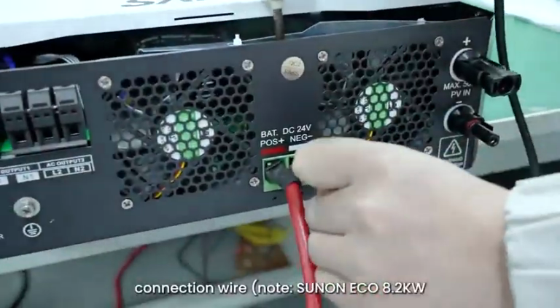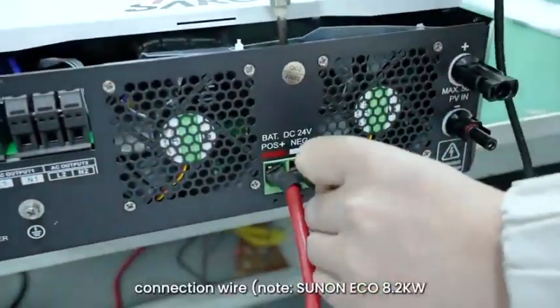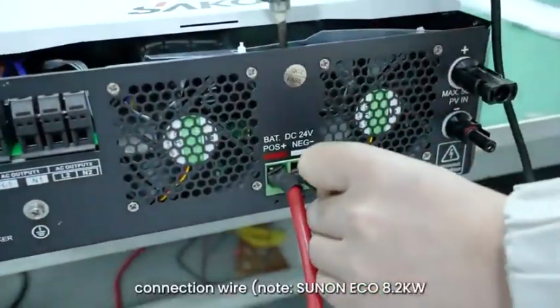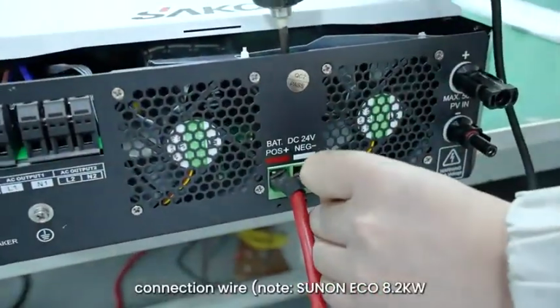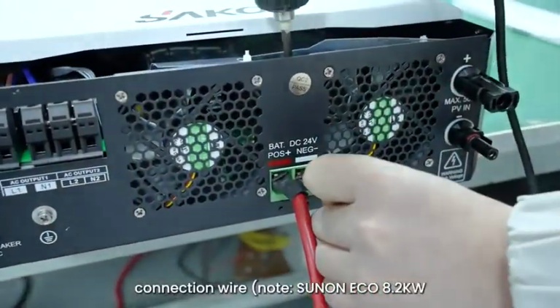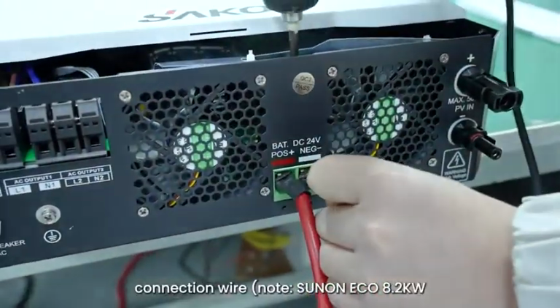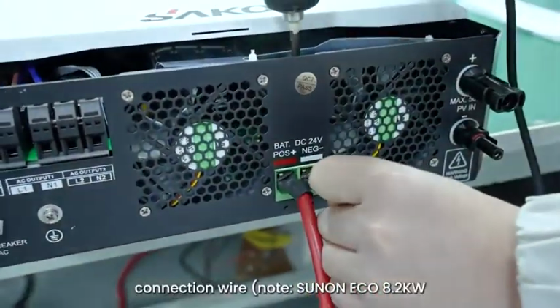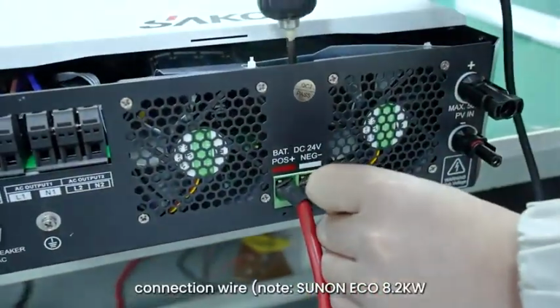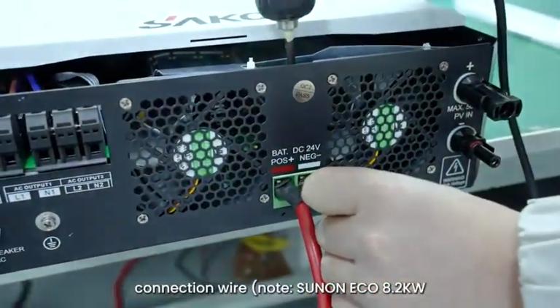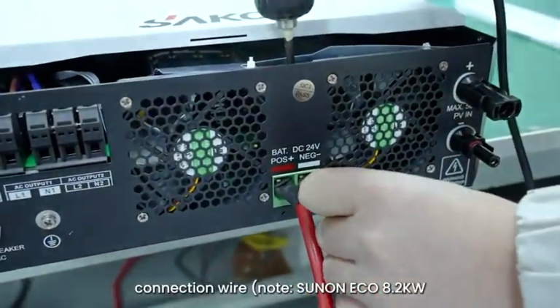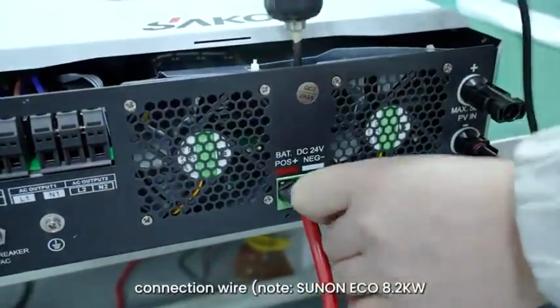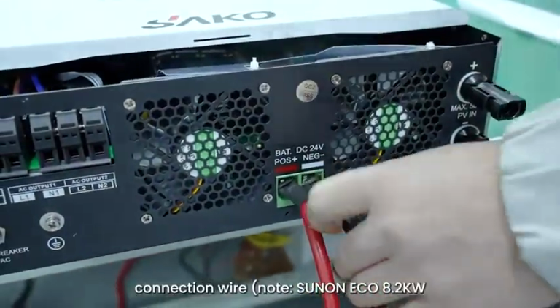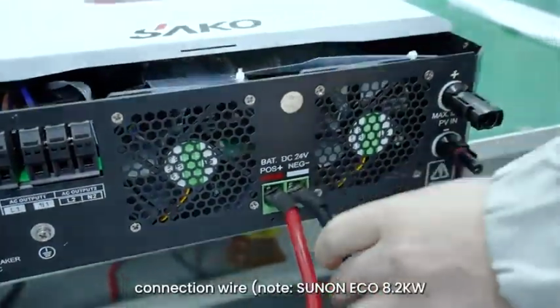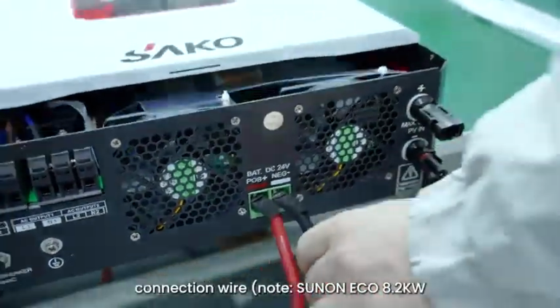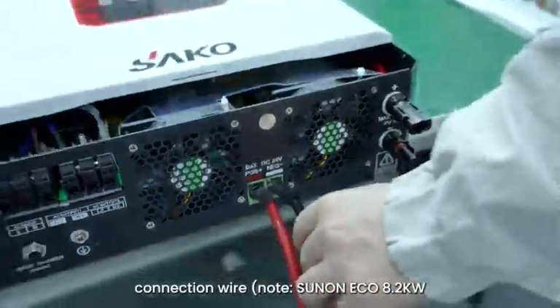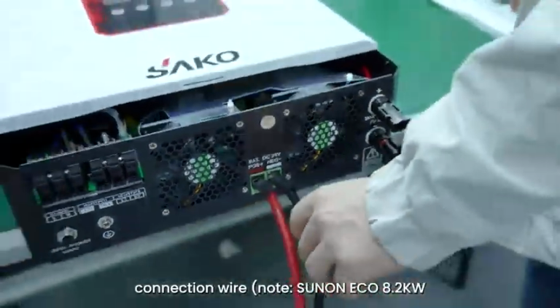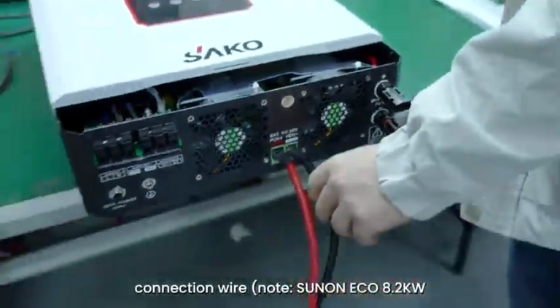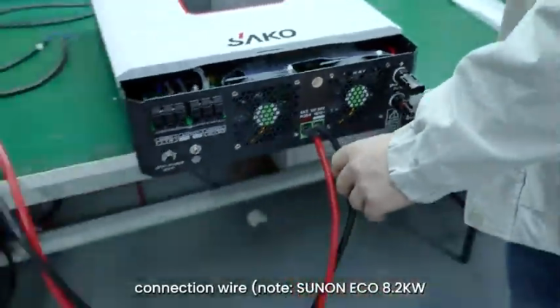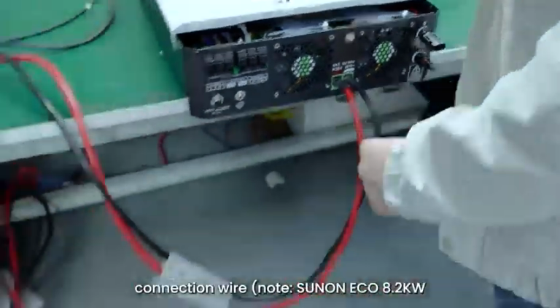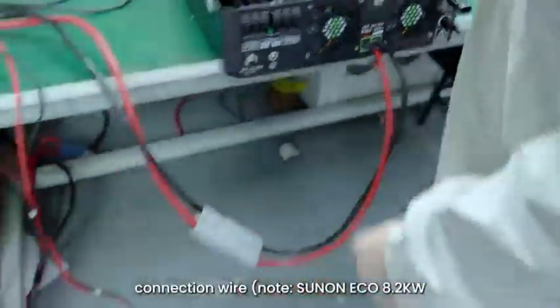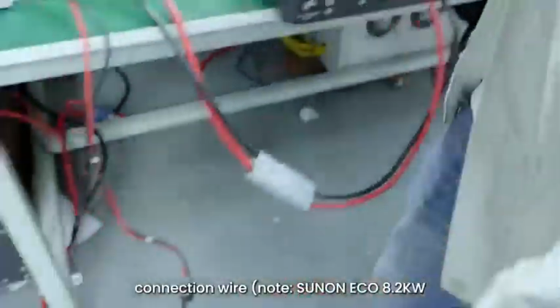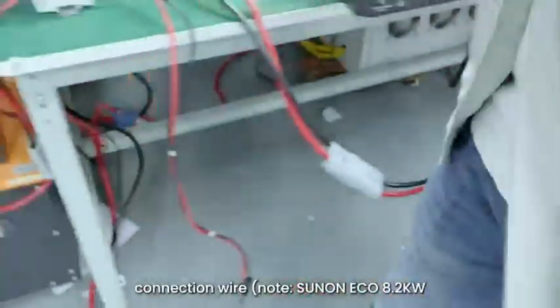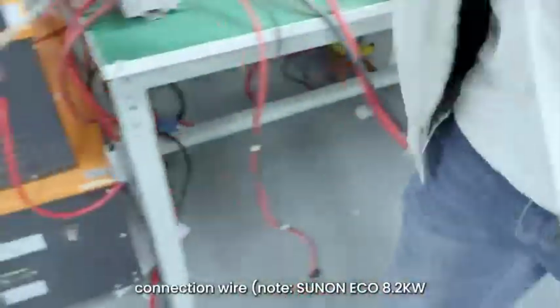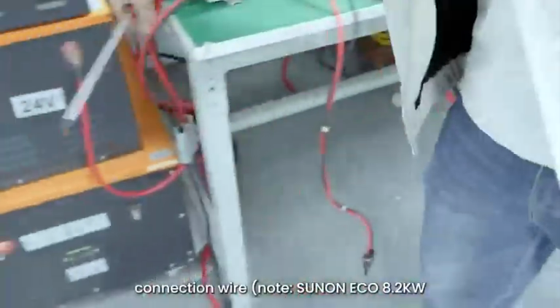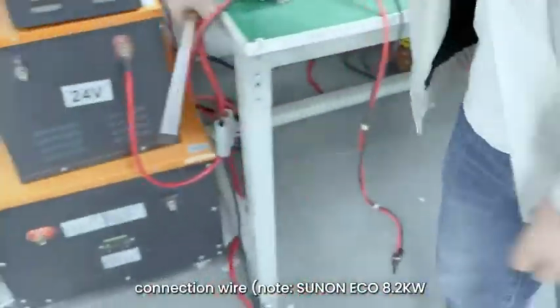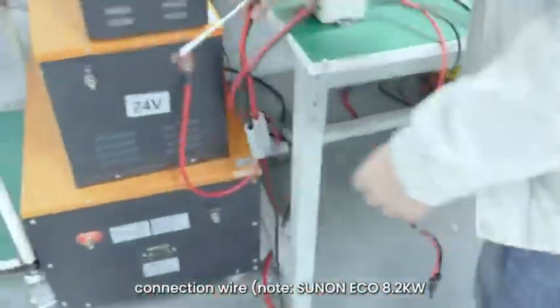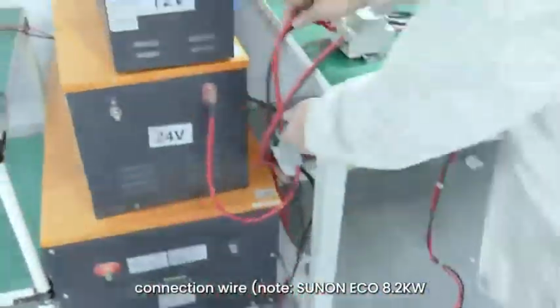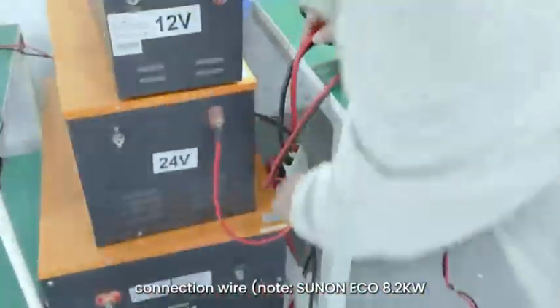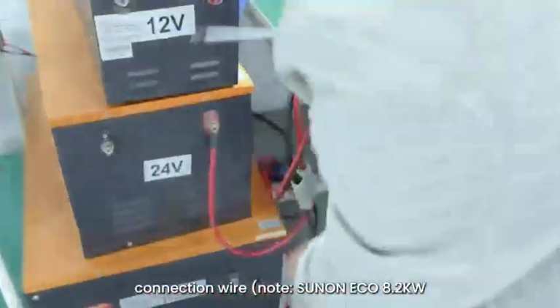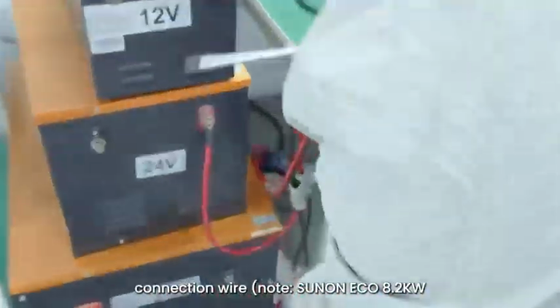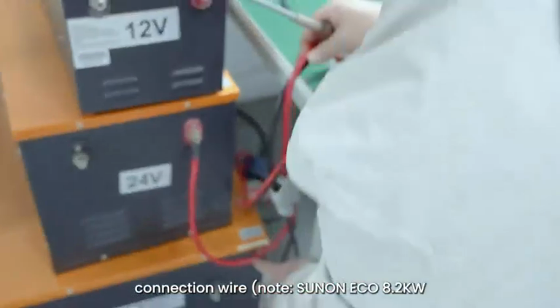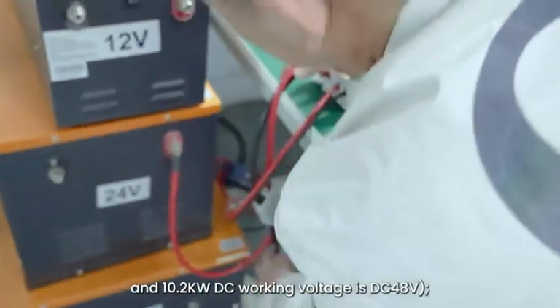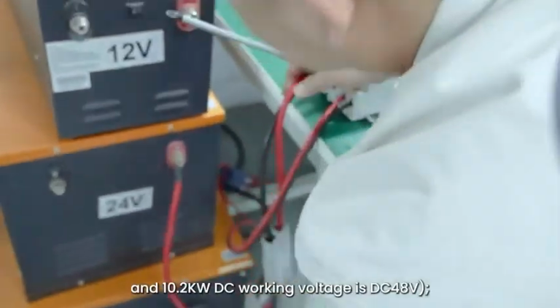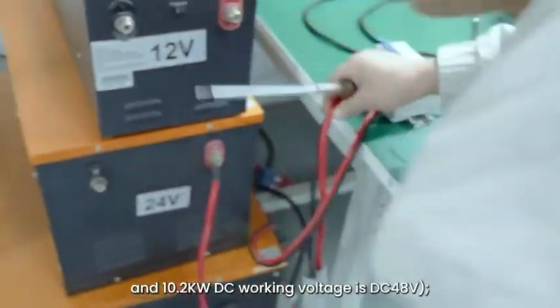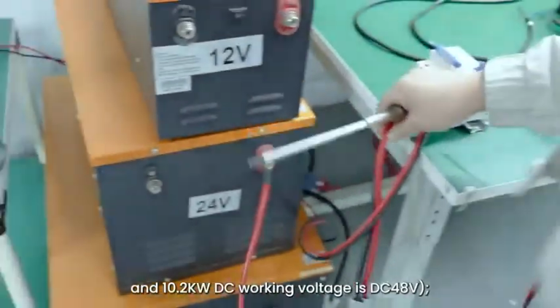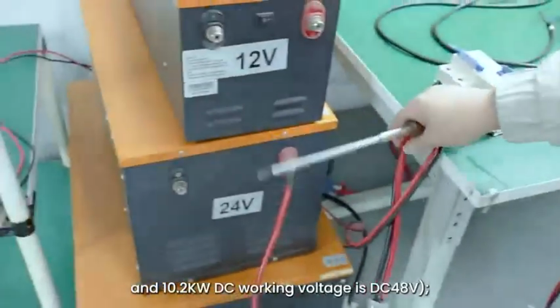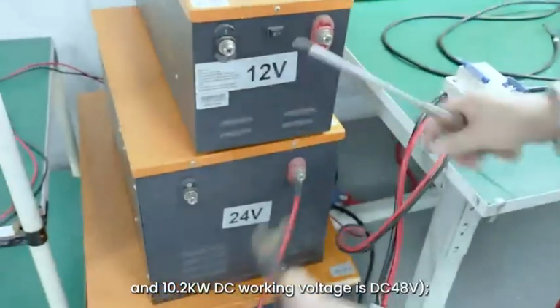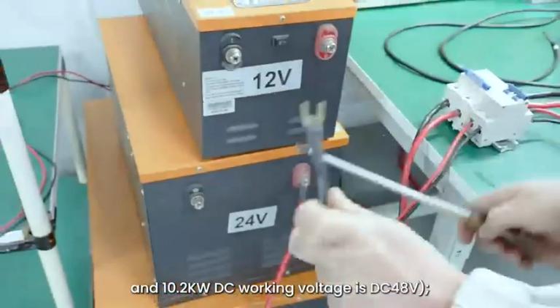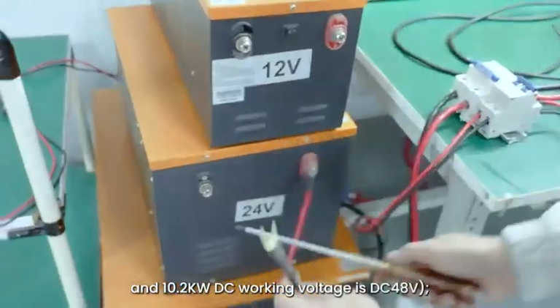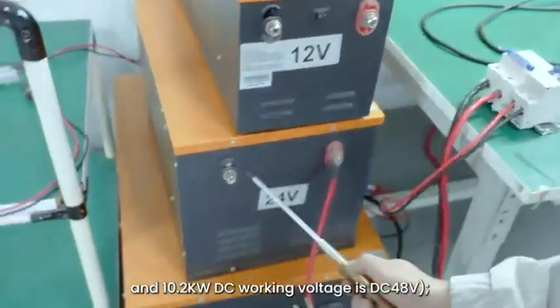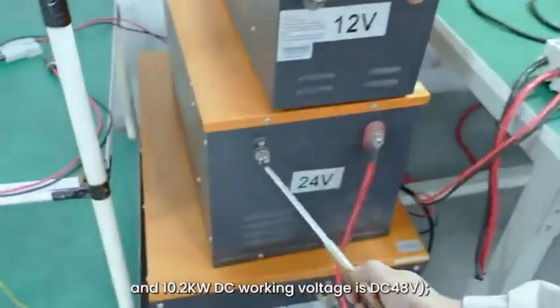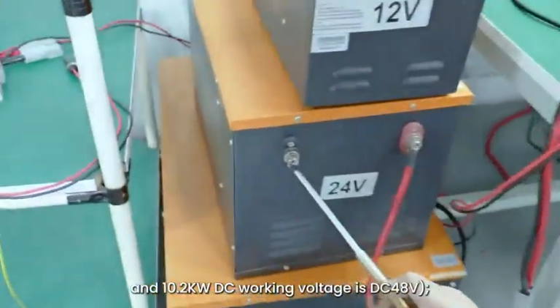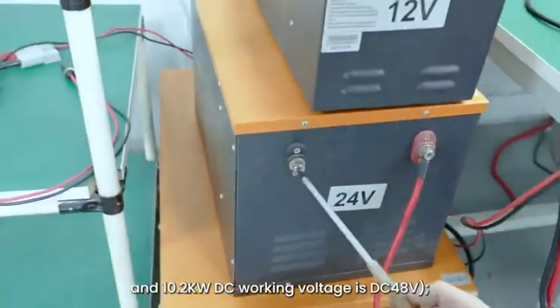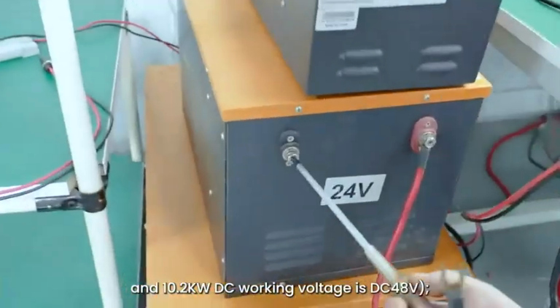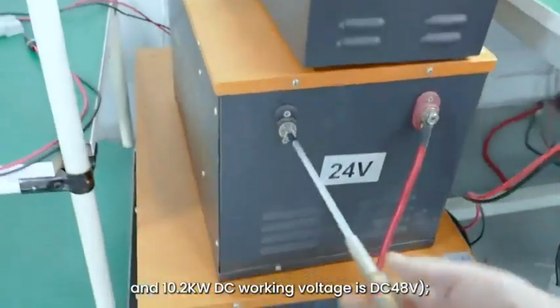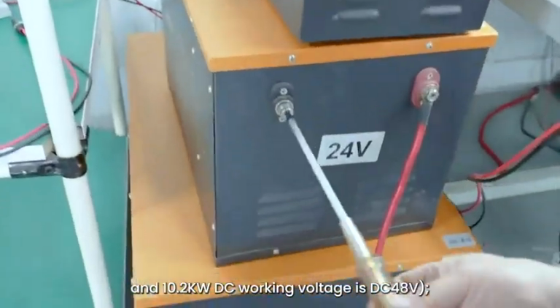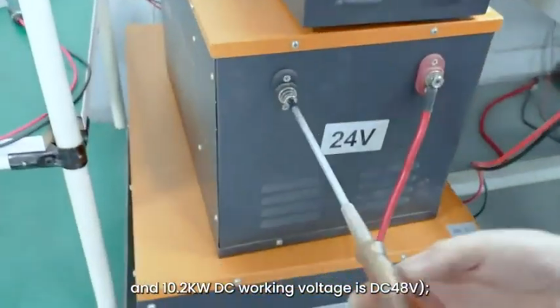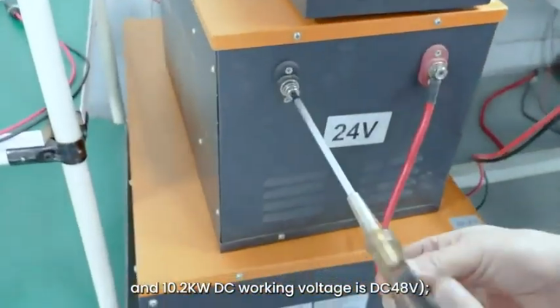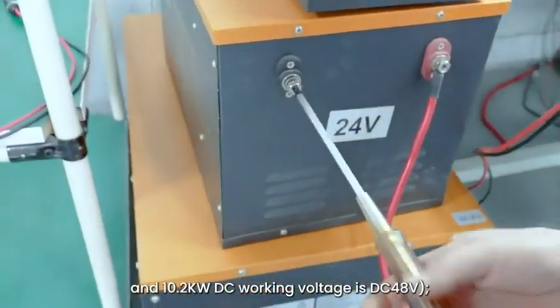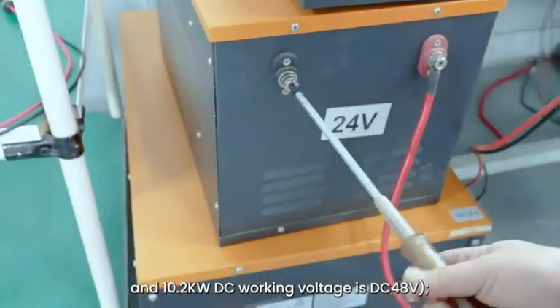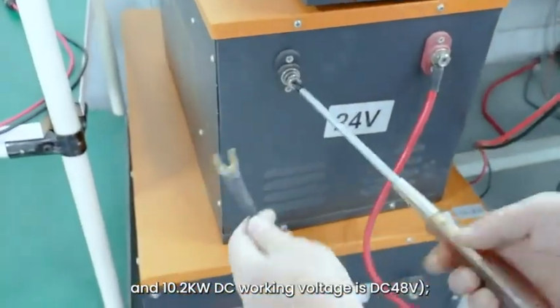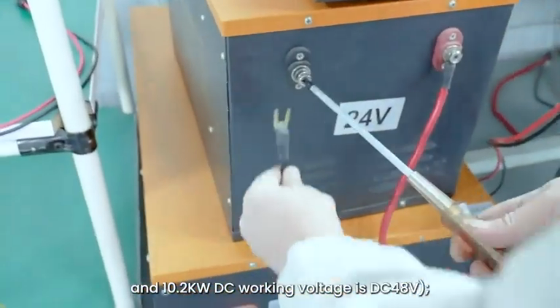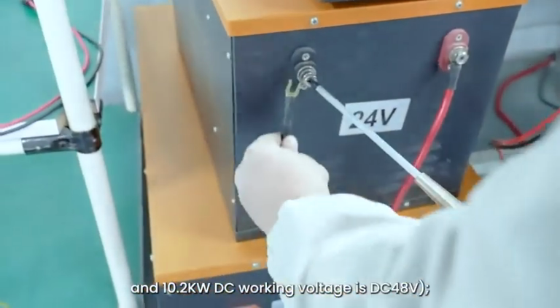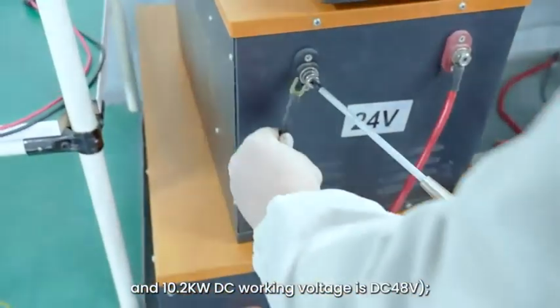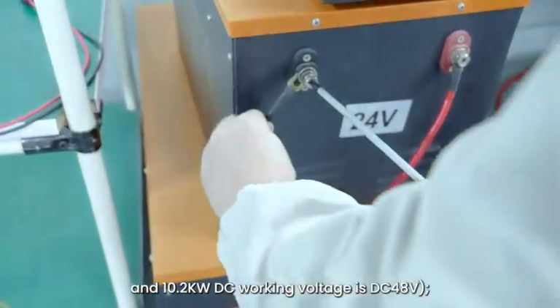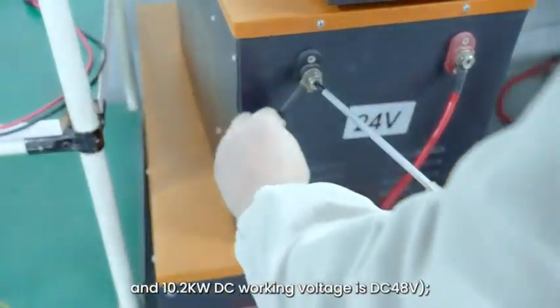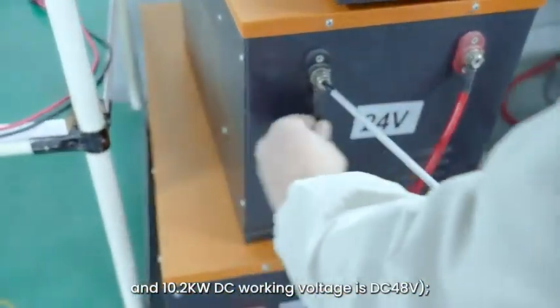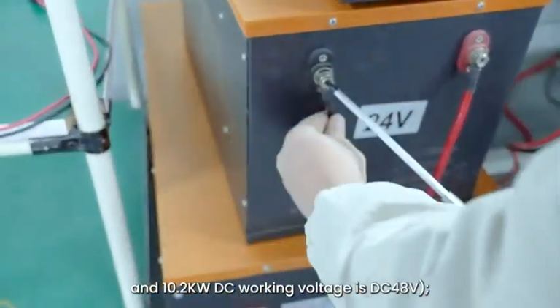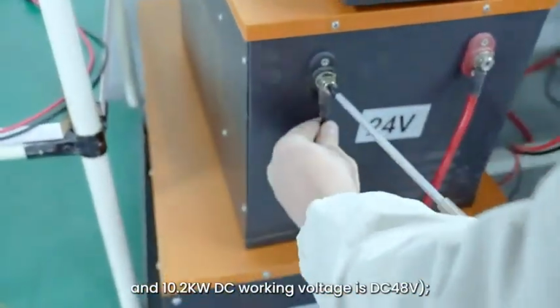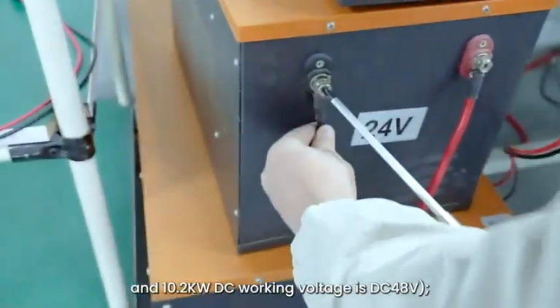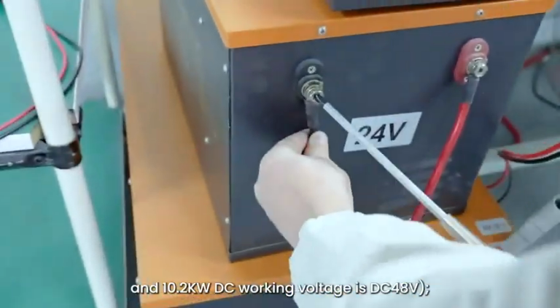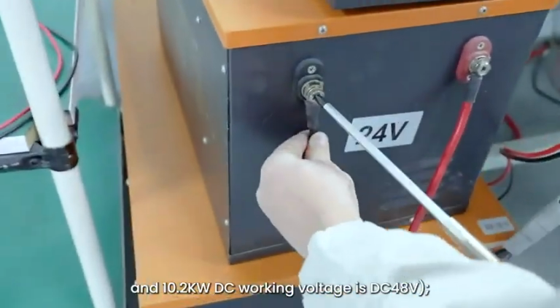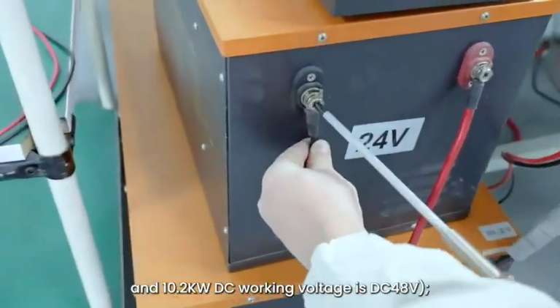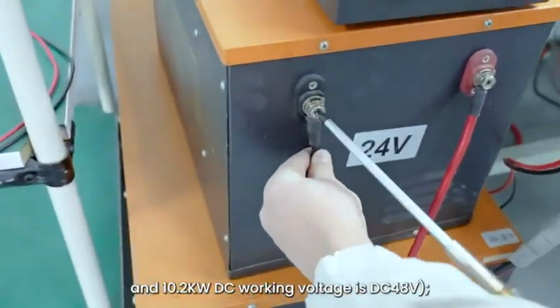Note: SunOn ECO 8.2 kilowatts and 10.2 kilowatts DC working voltage is DC 48 volts.